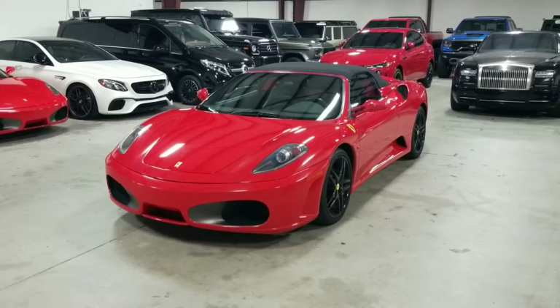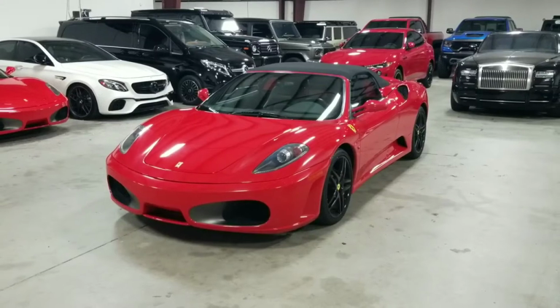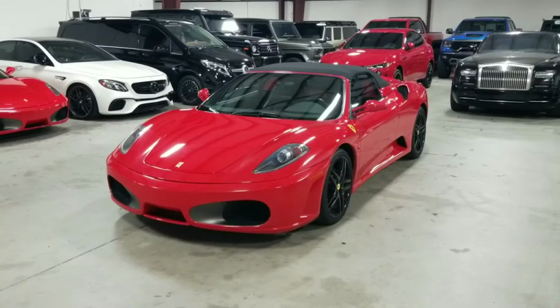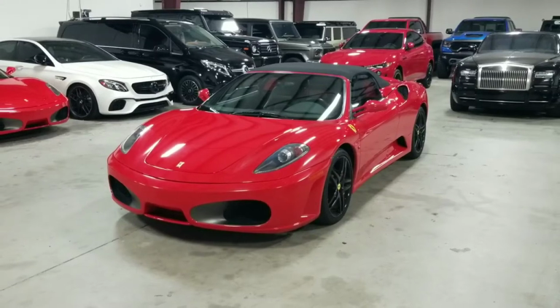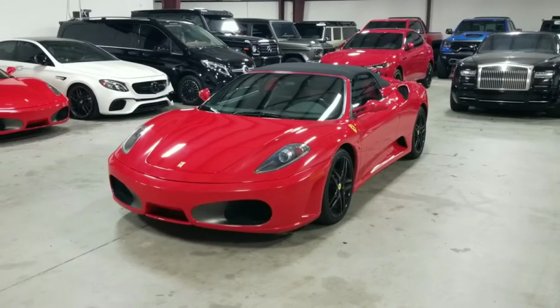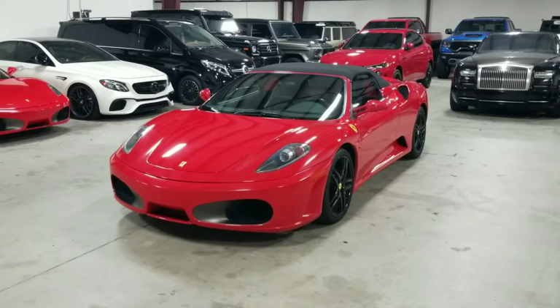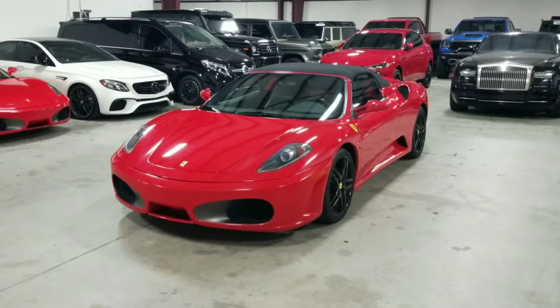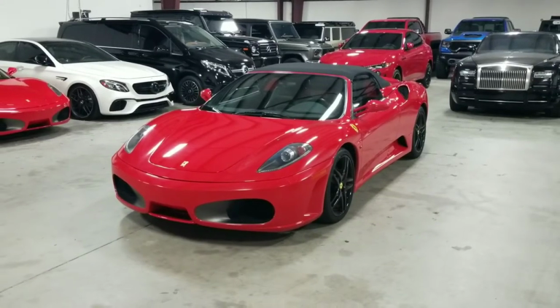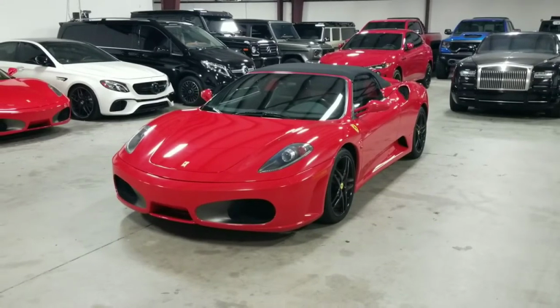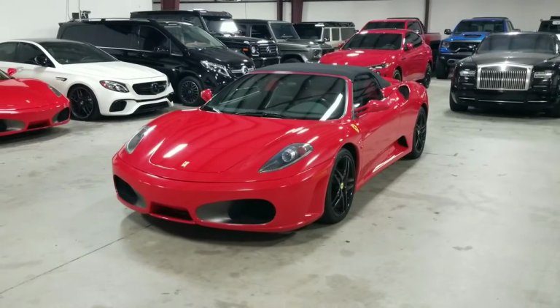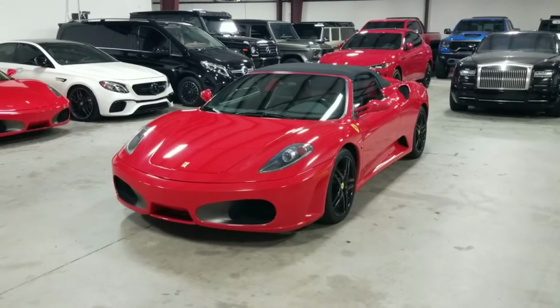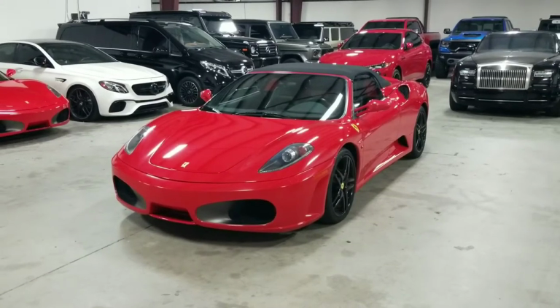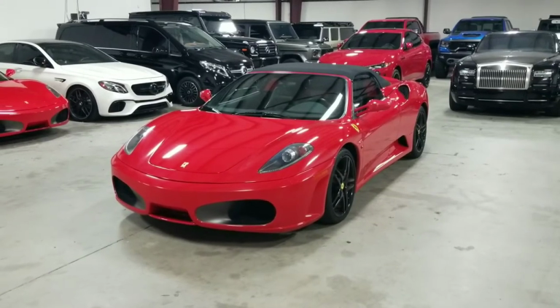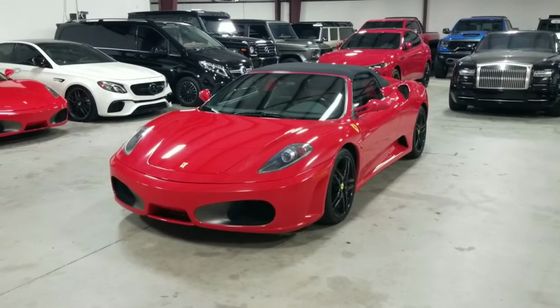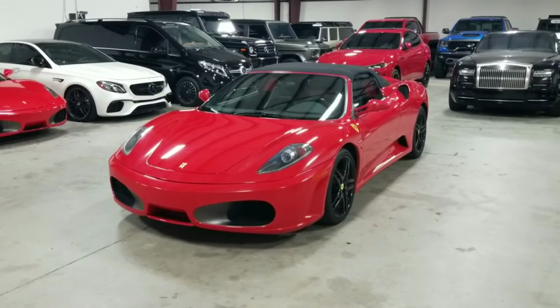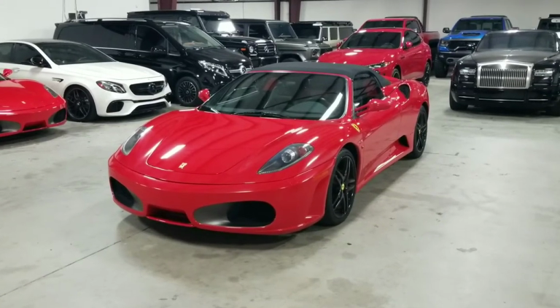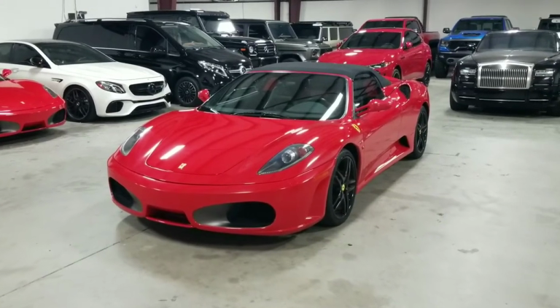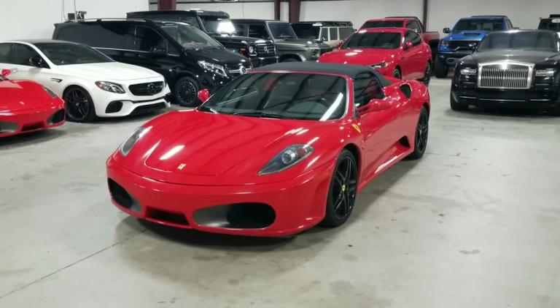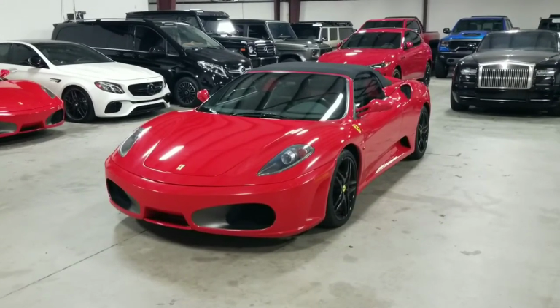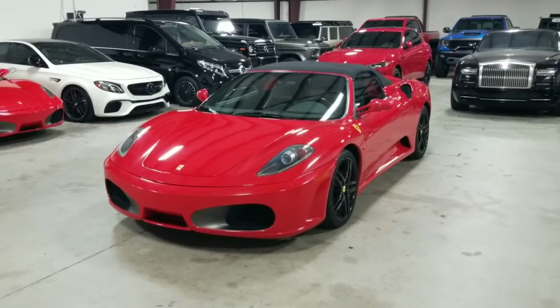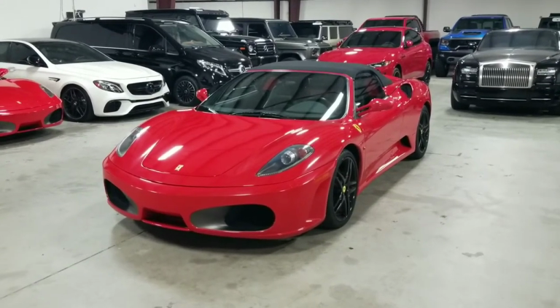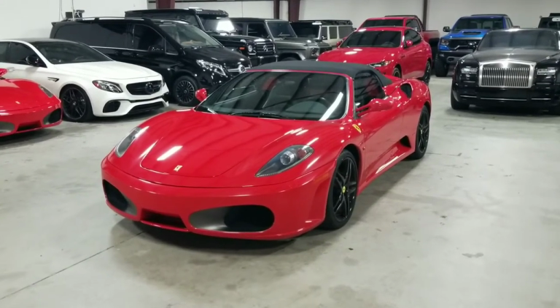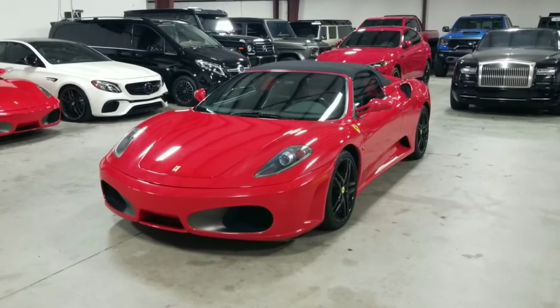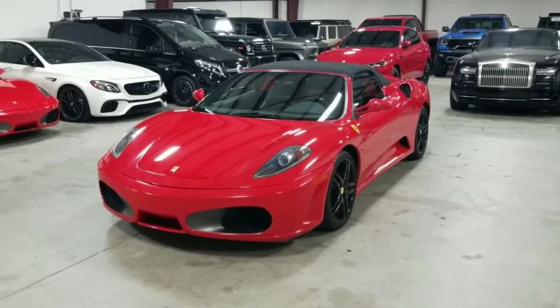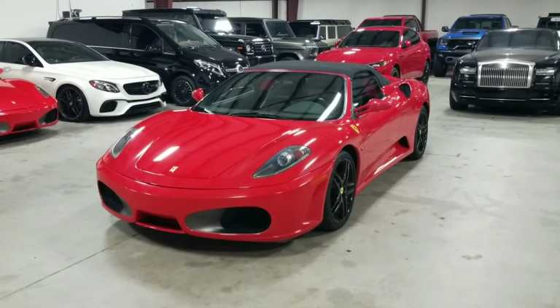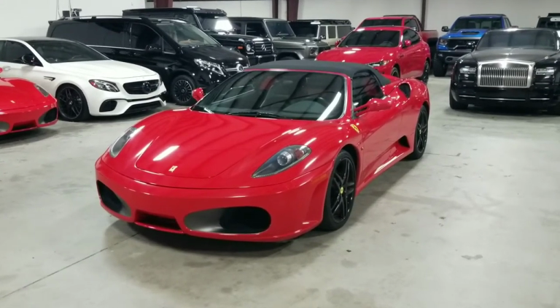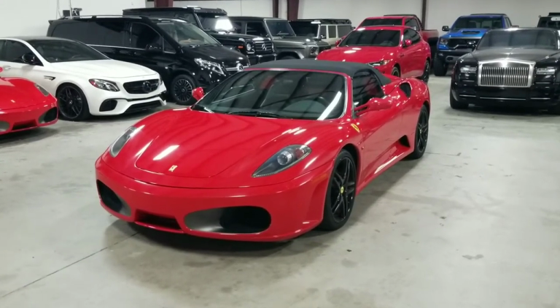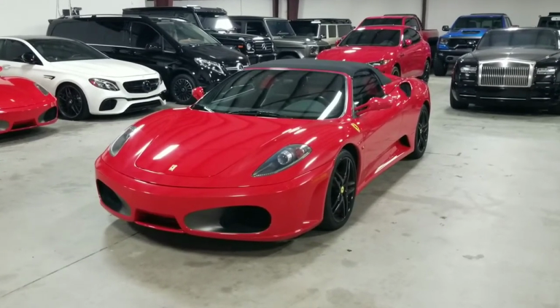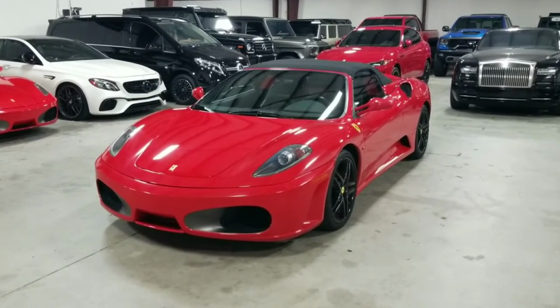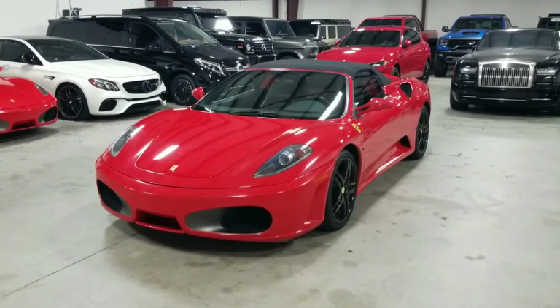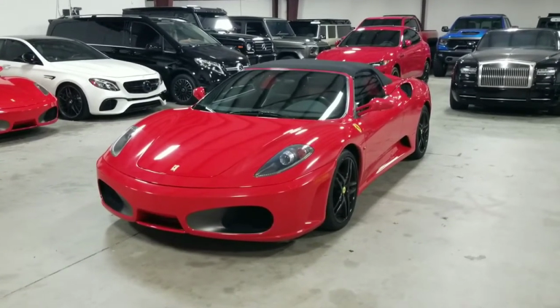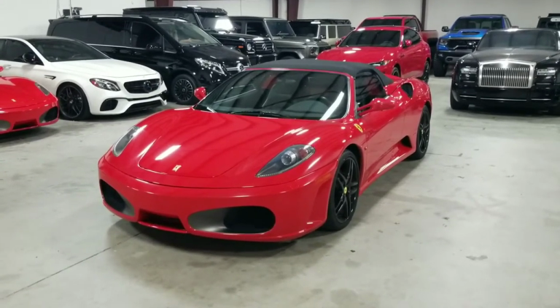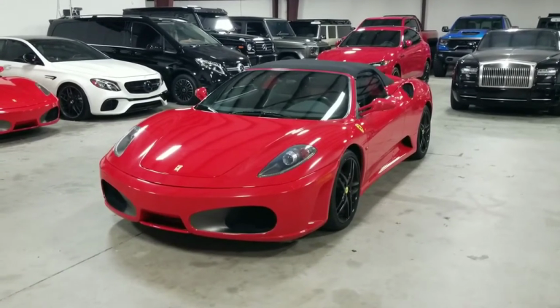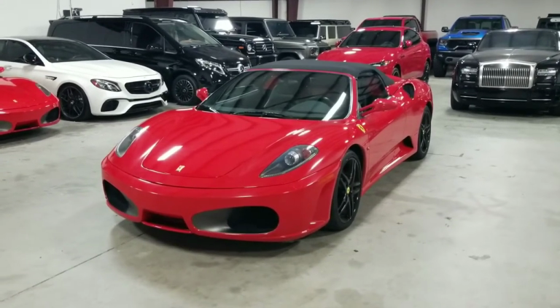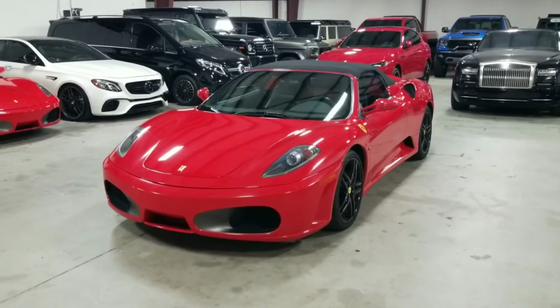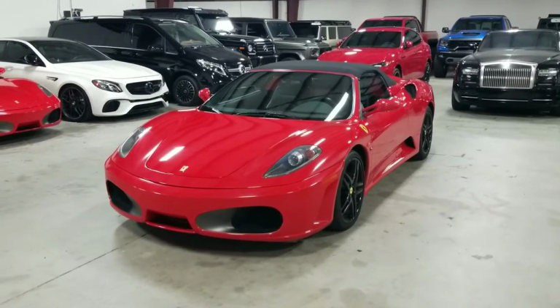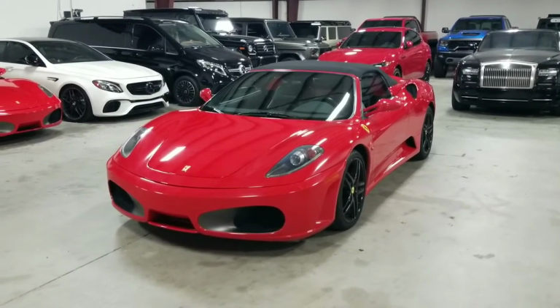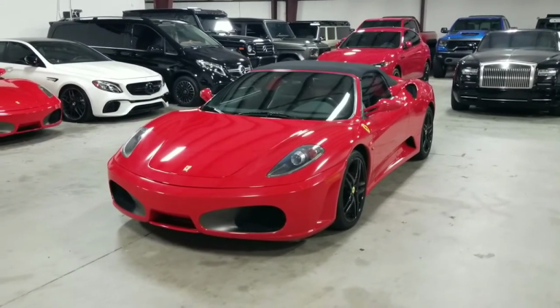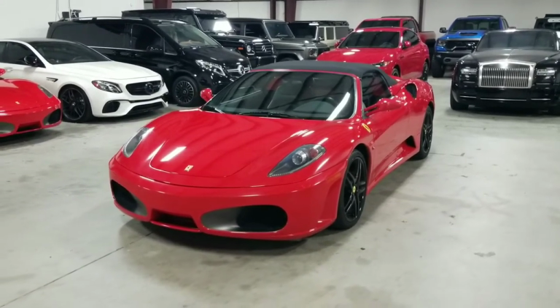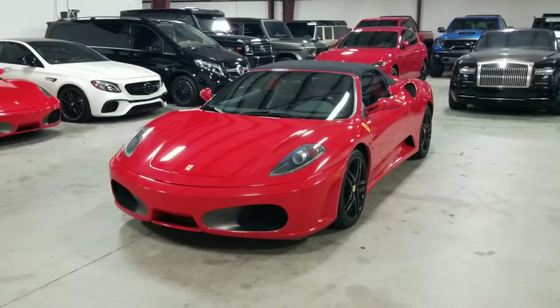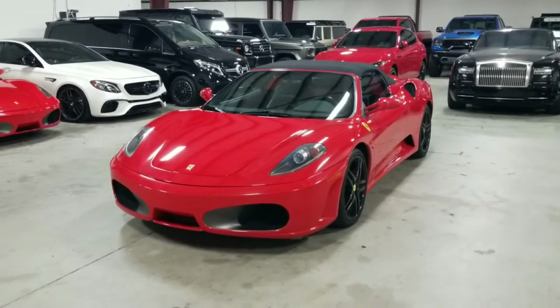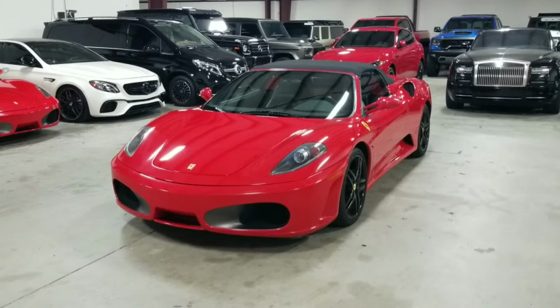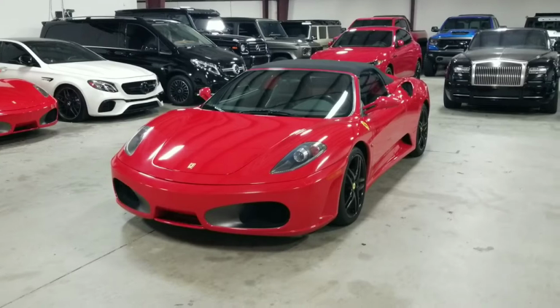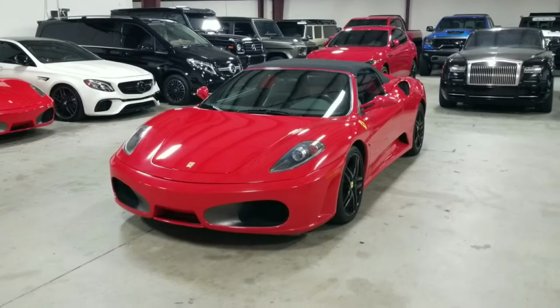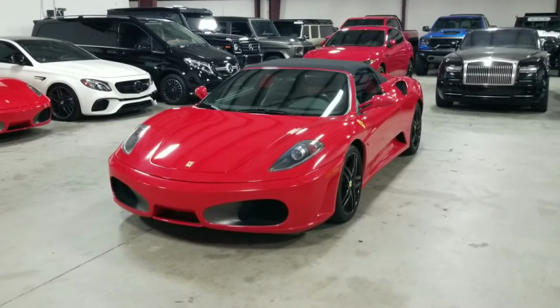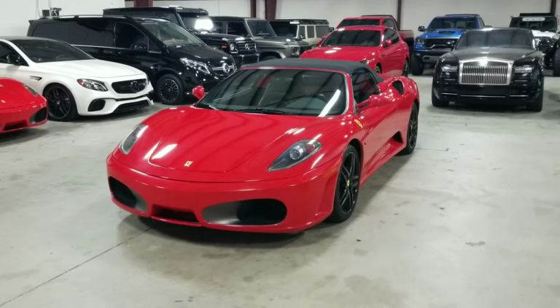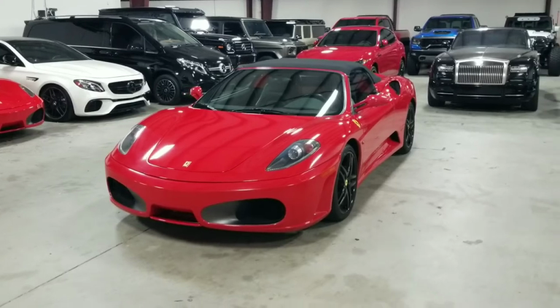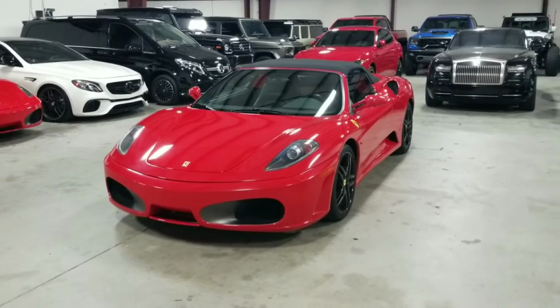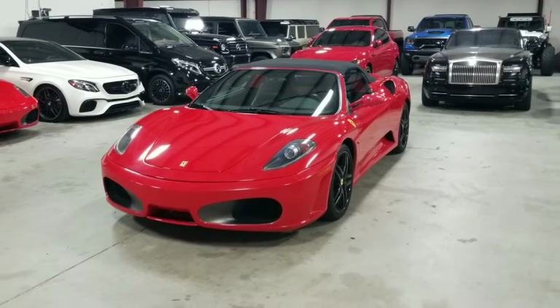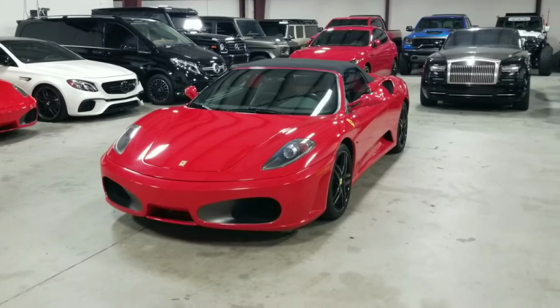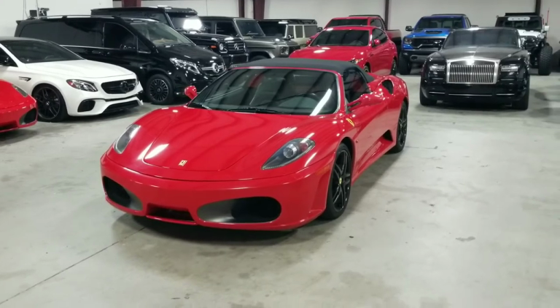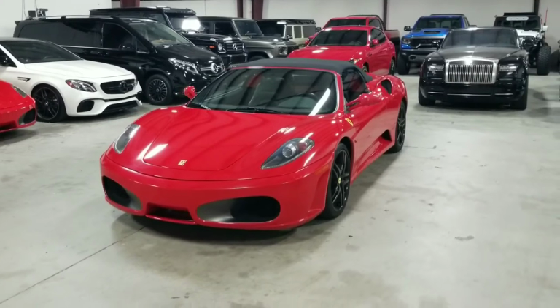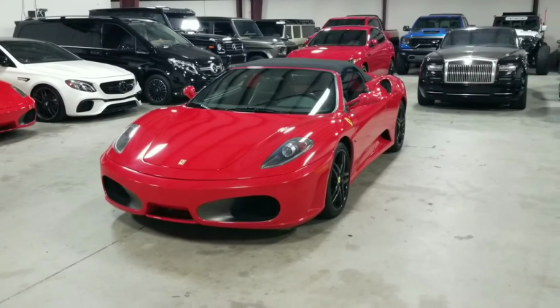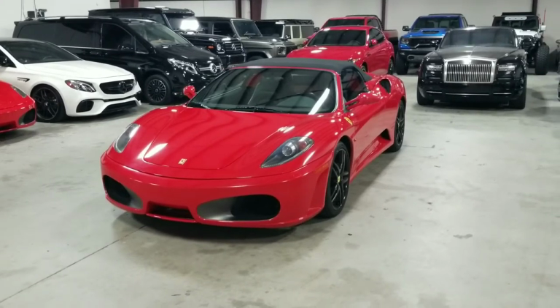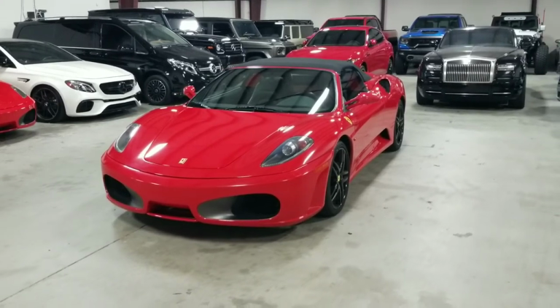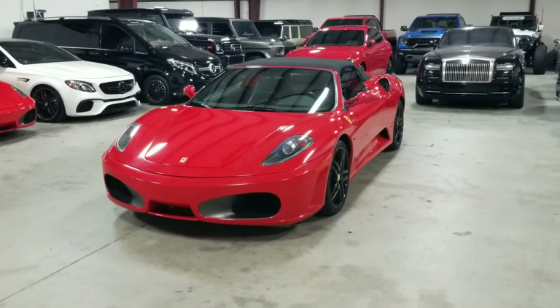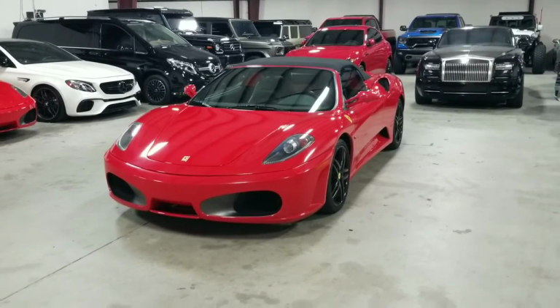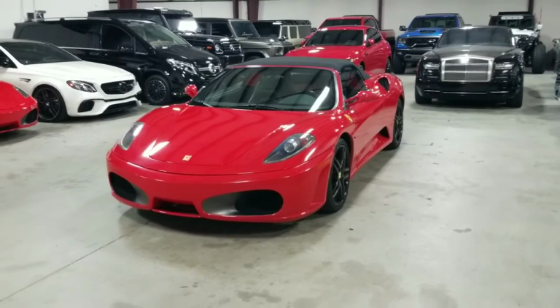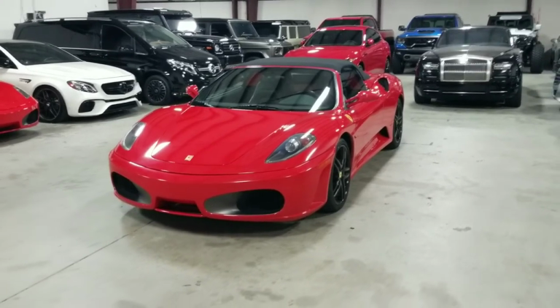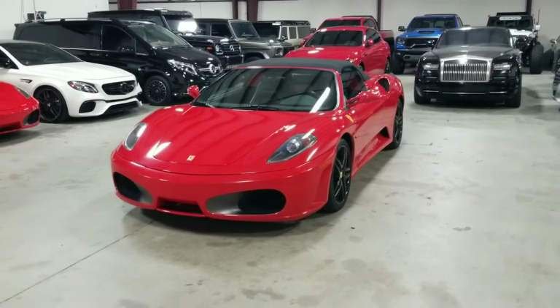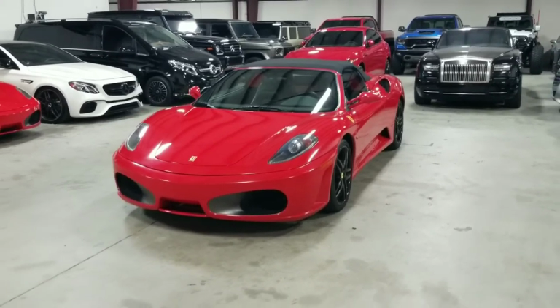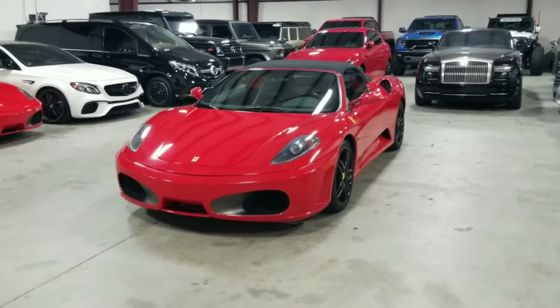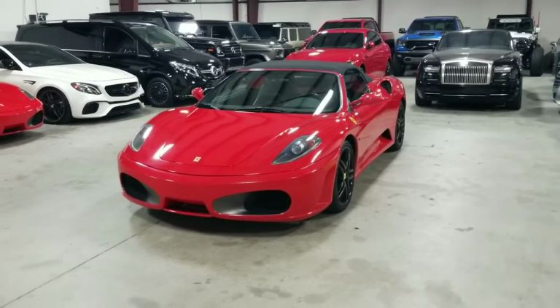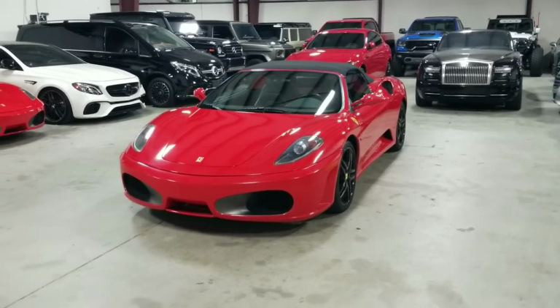Welcome back to MMG Cars. We are a dealership that specializes in luxury, high-performance, and exotic vehicles. We have tons of video content on our YouTube channel, so please subscribe.